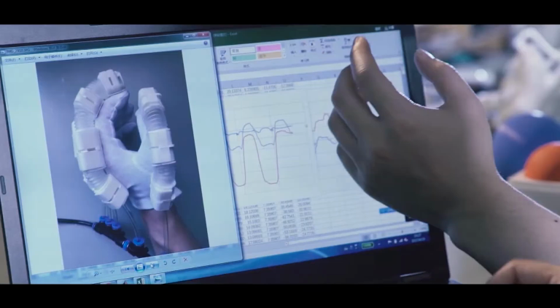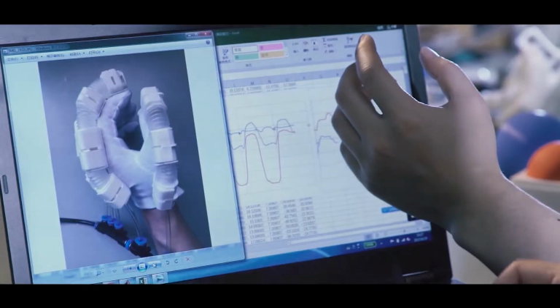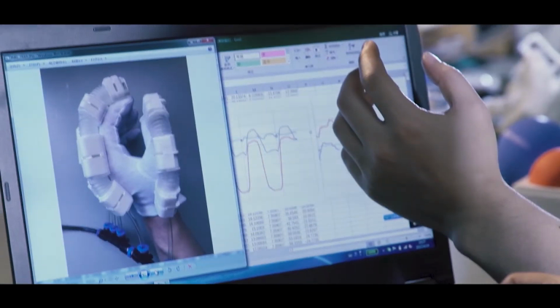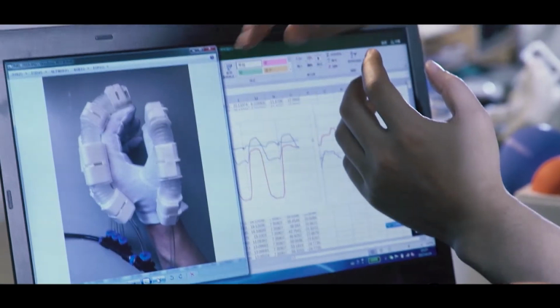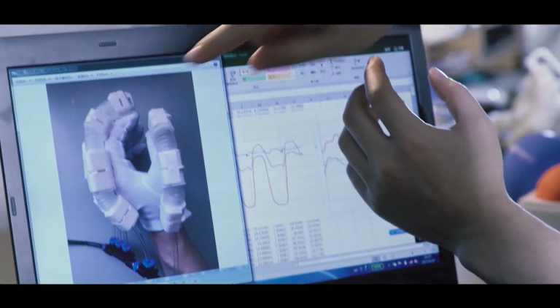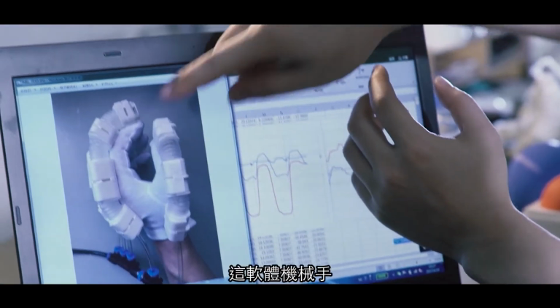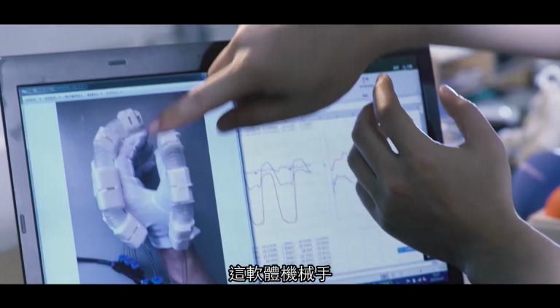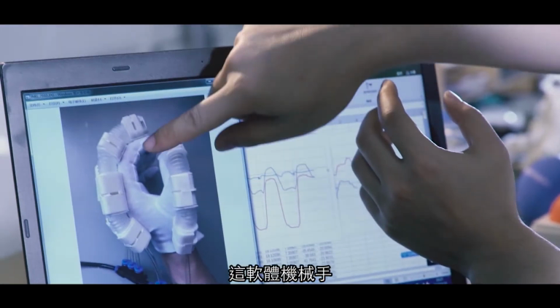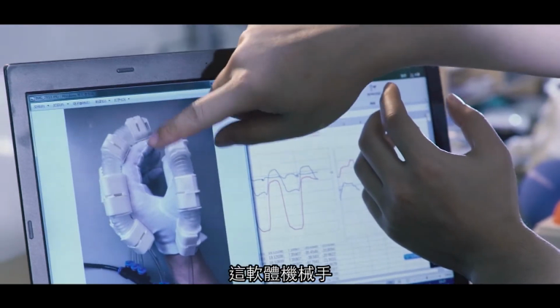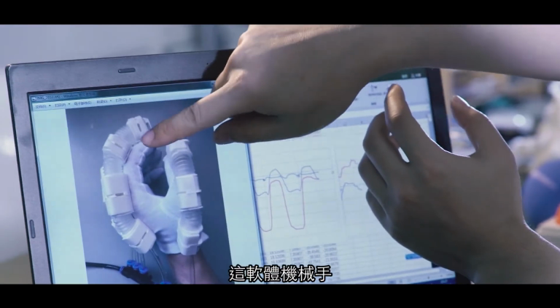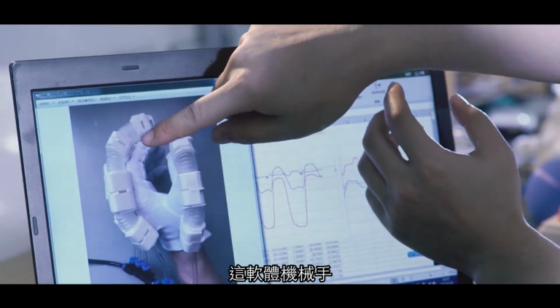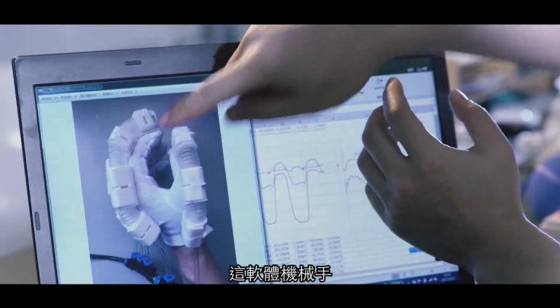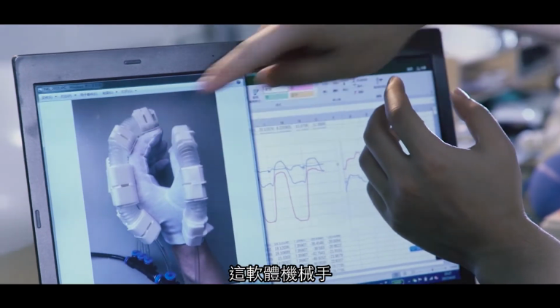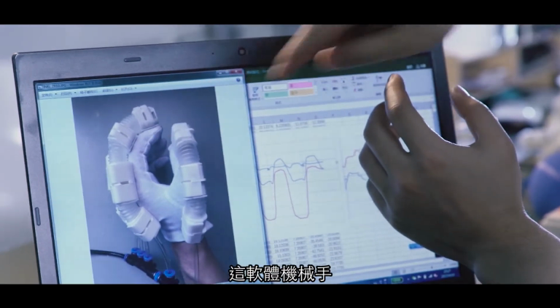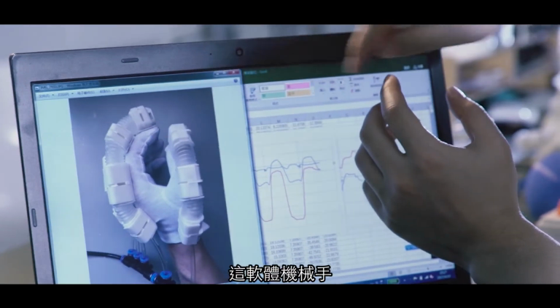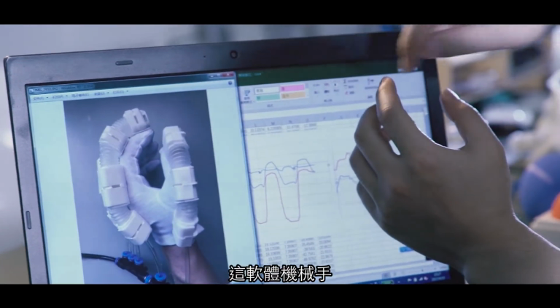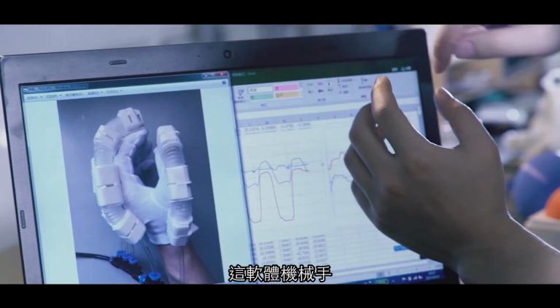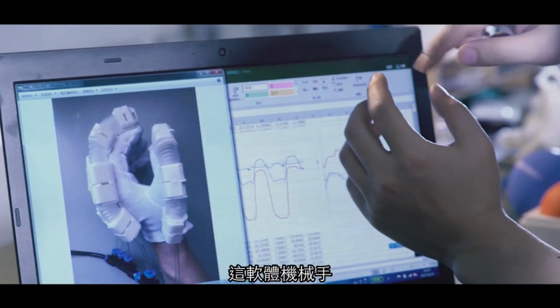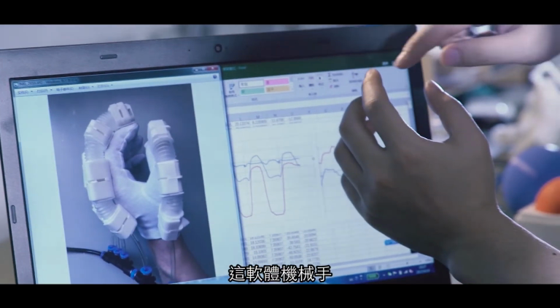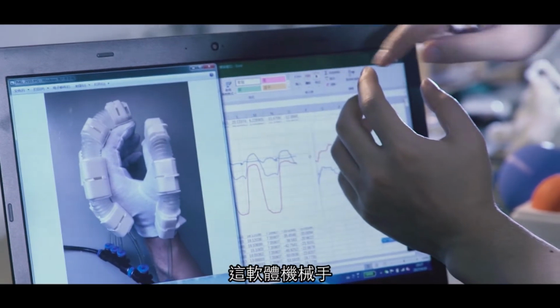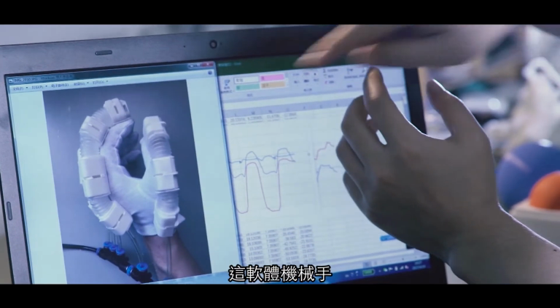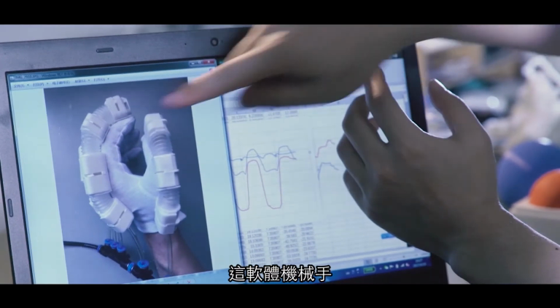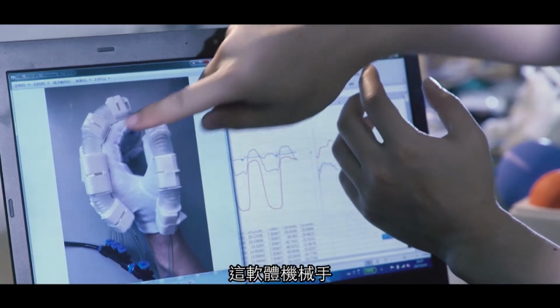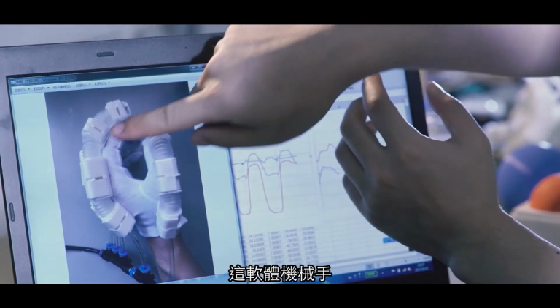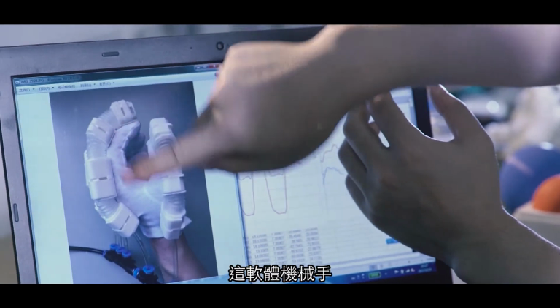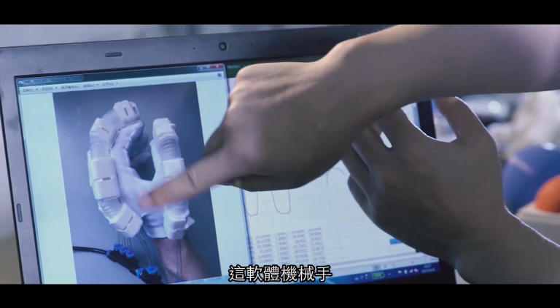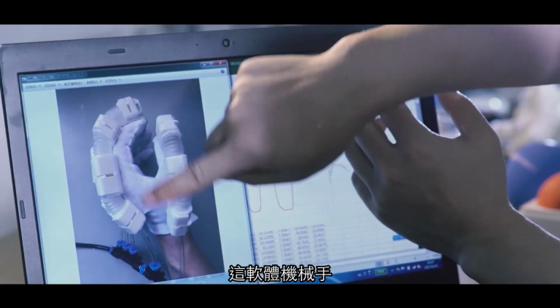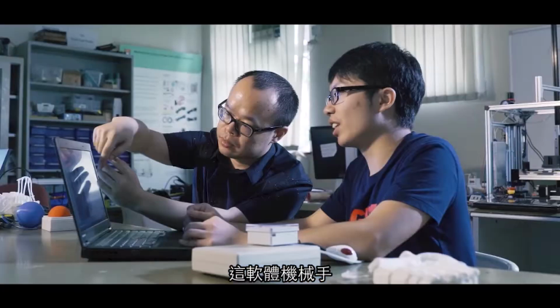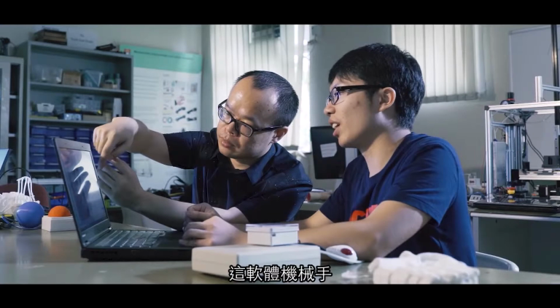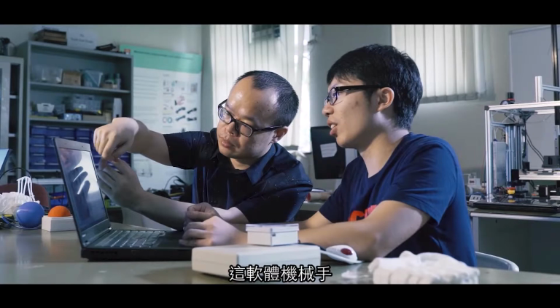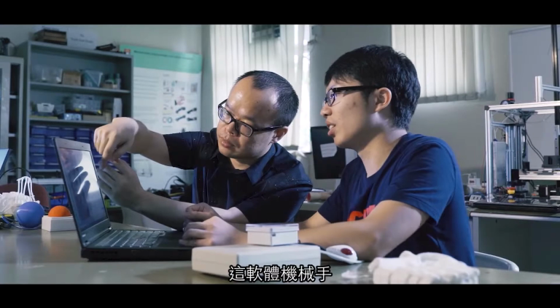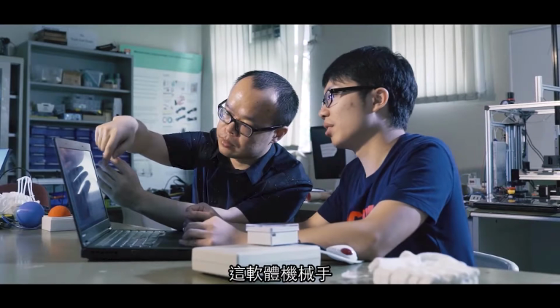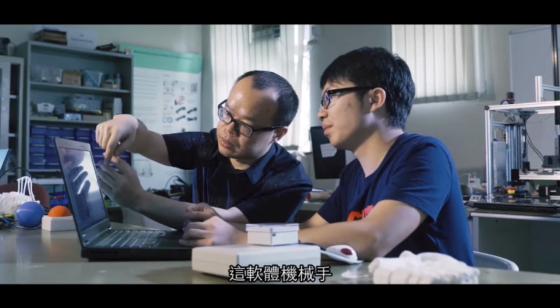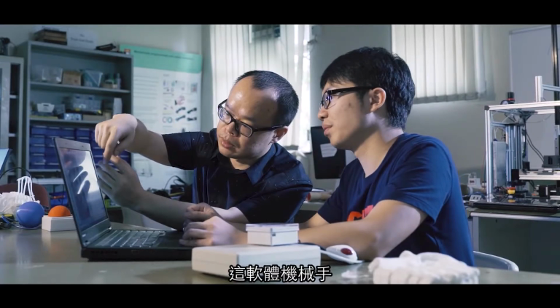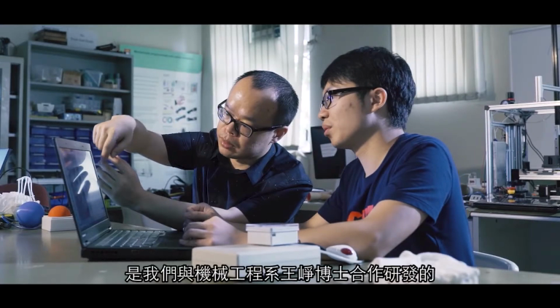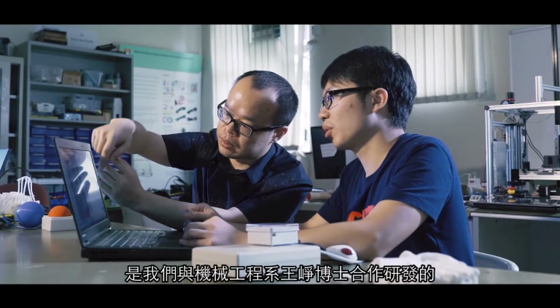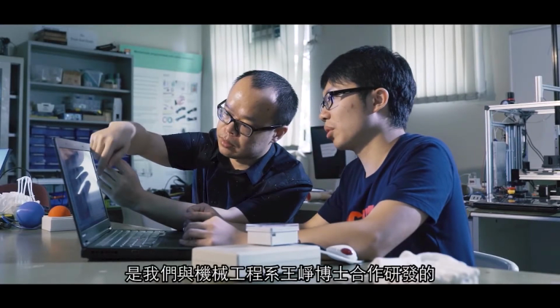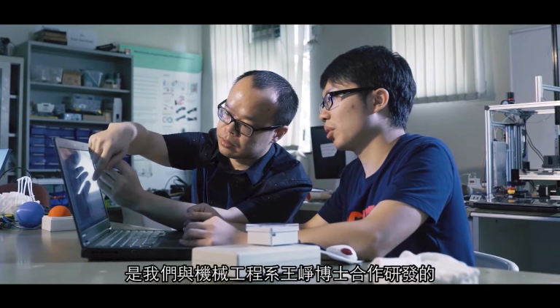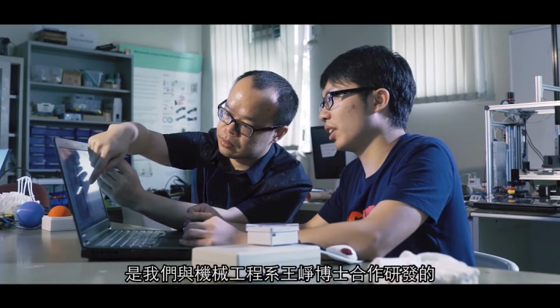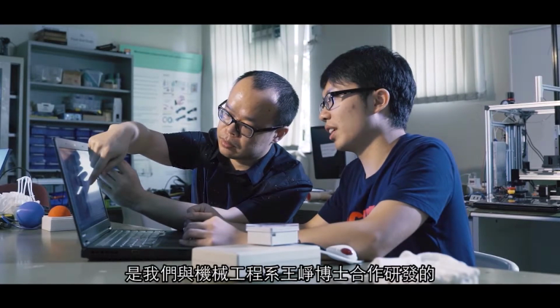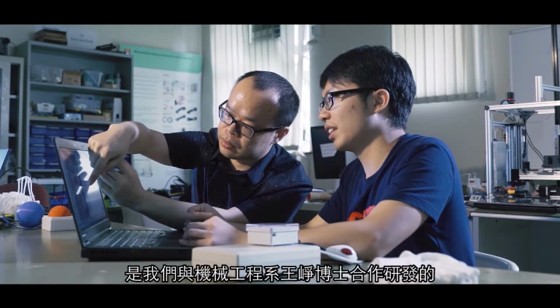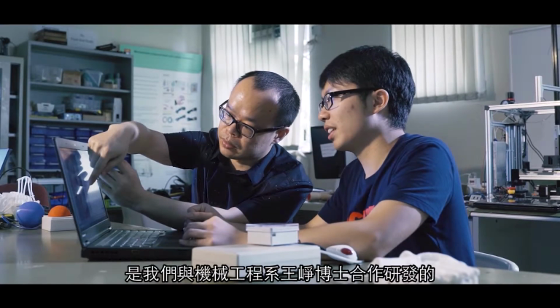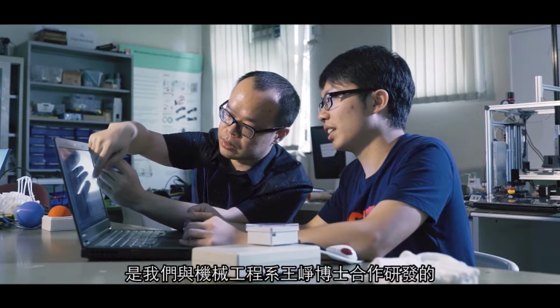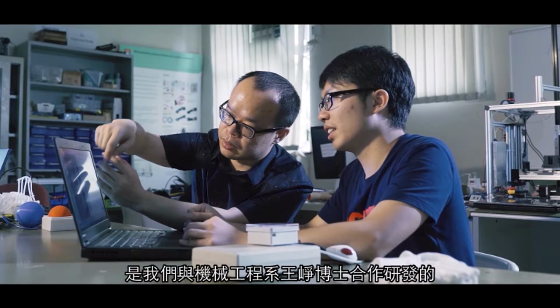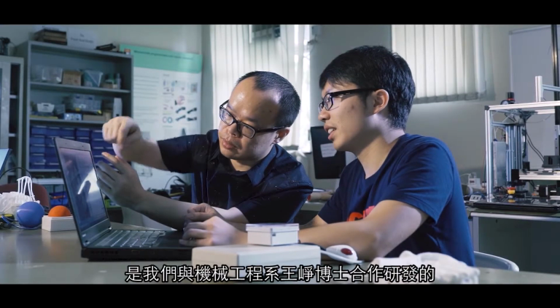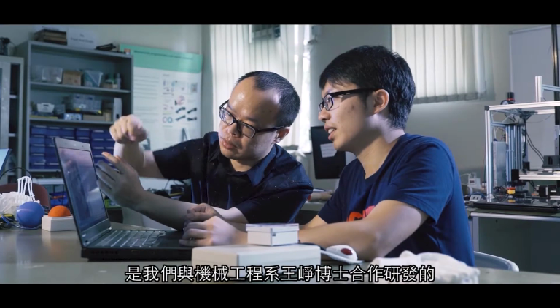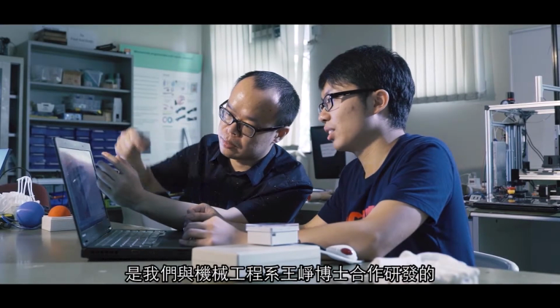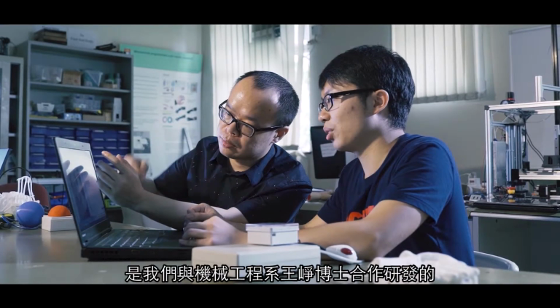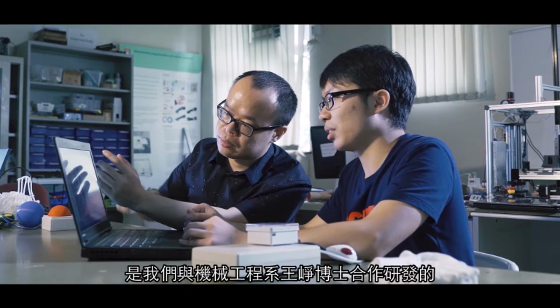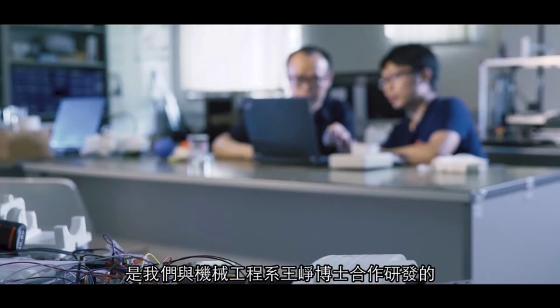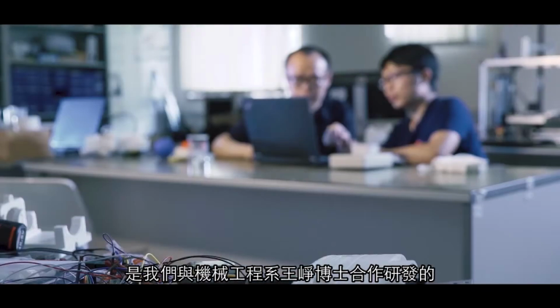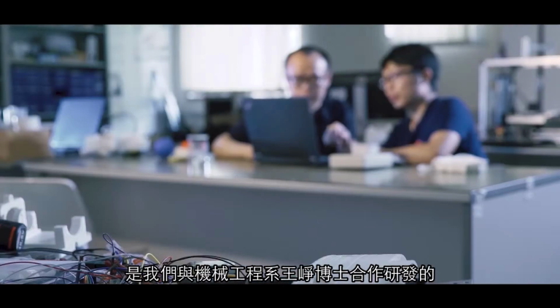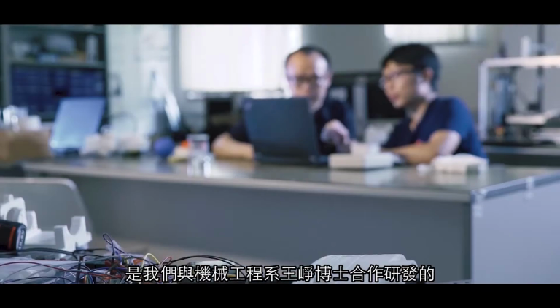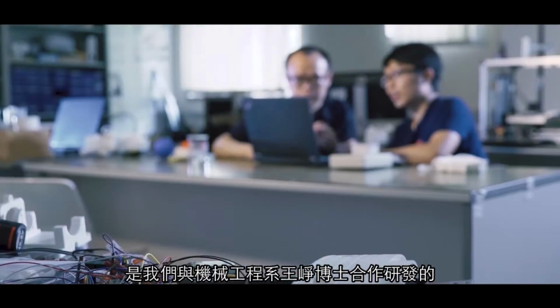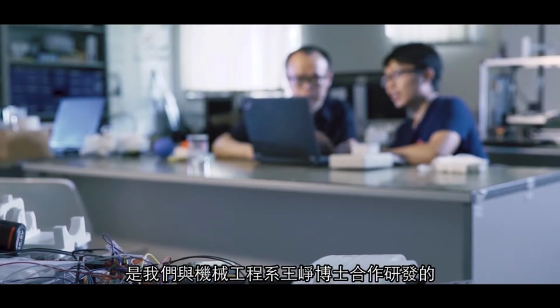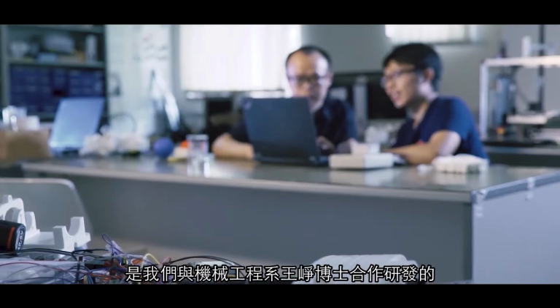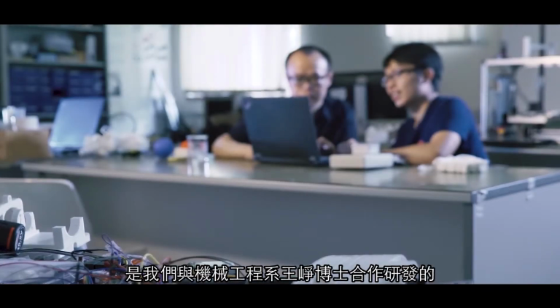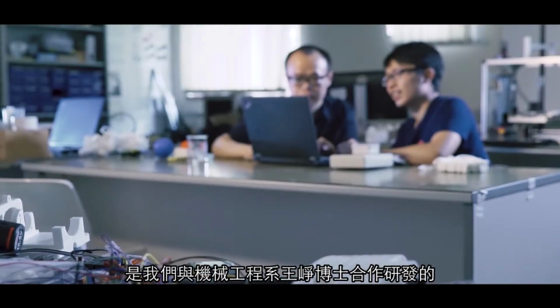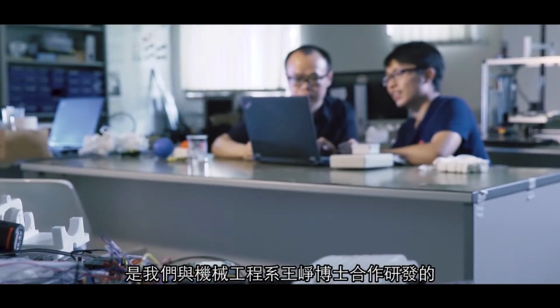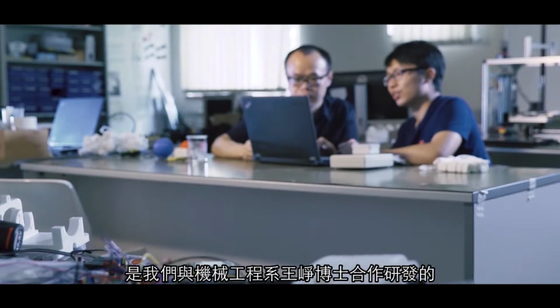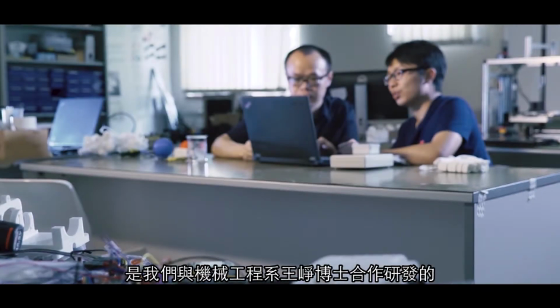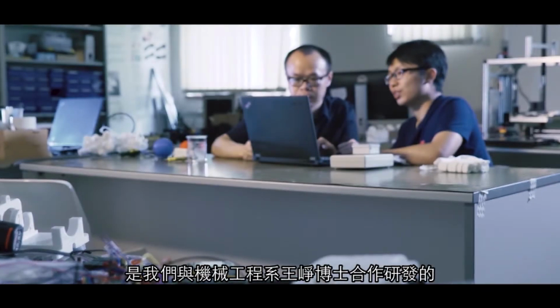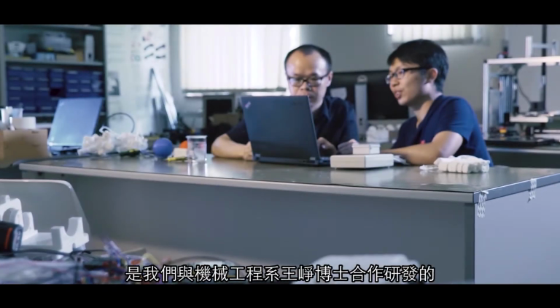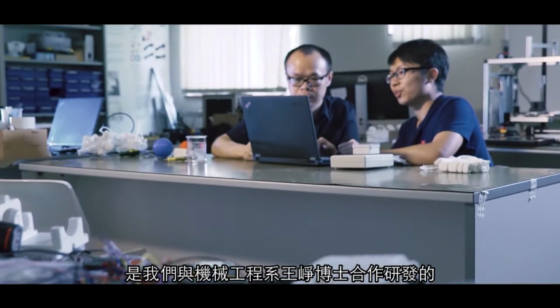We developed this soft robotic hand in the lab of Dr. Wang Zhen from Mechanical Engineering.